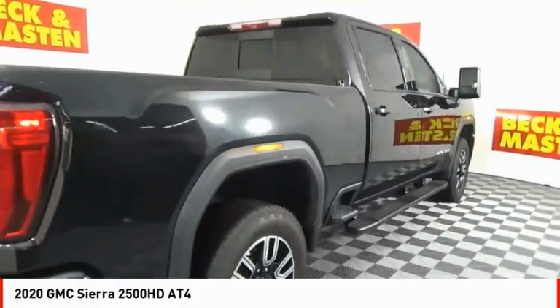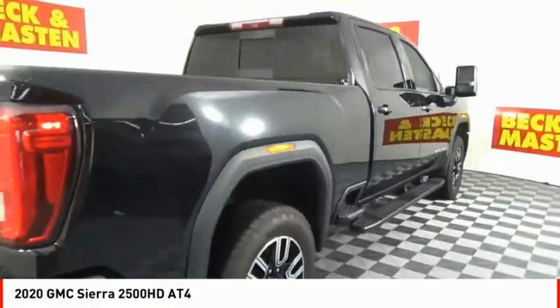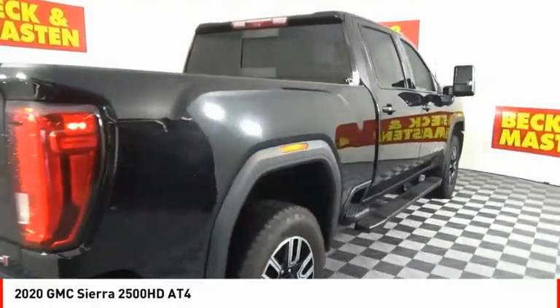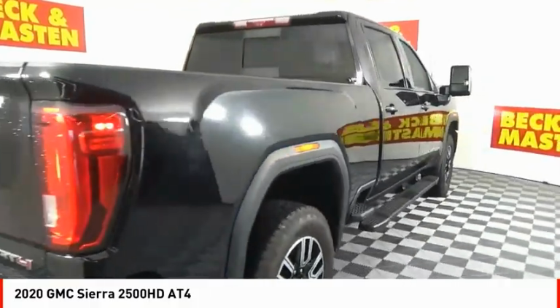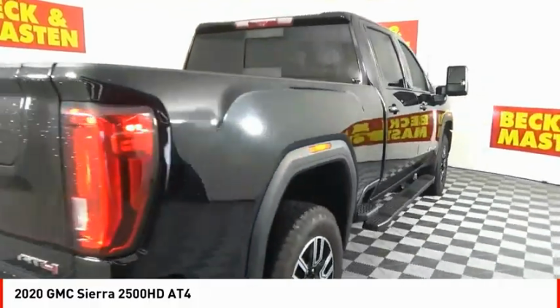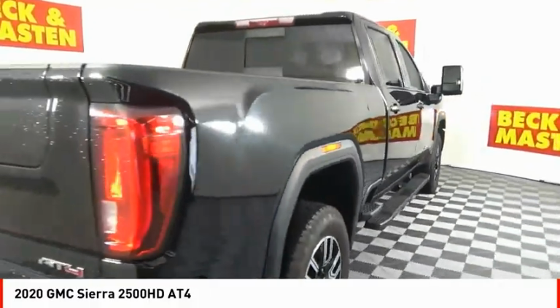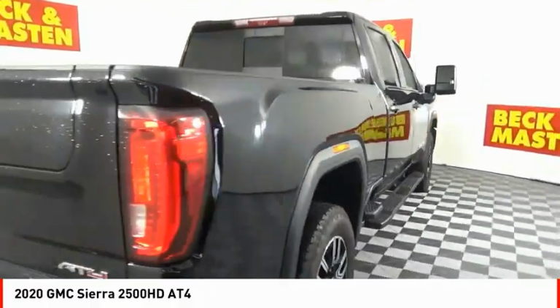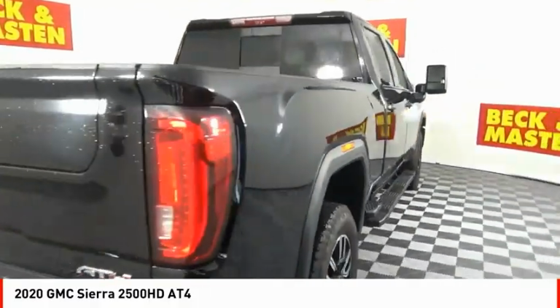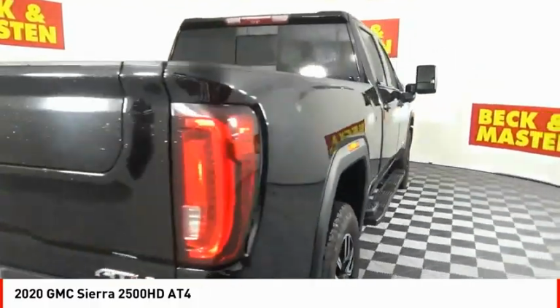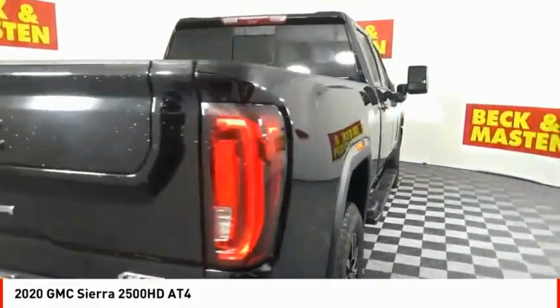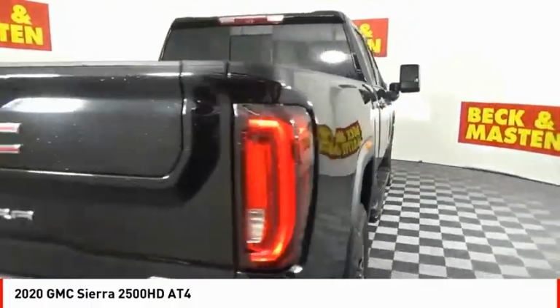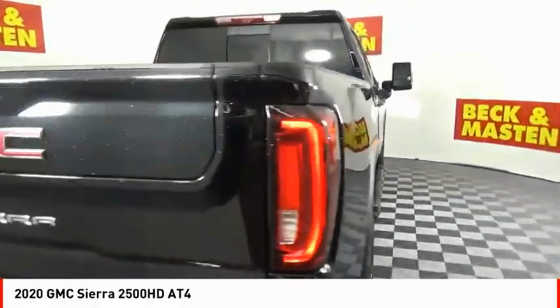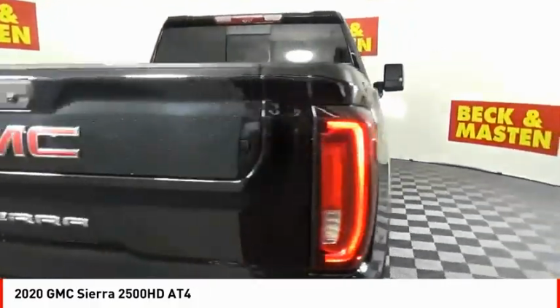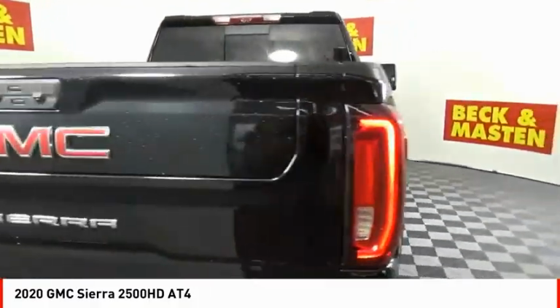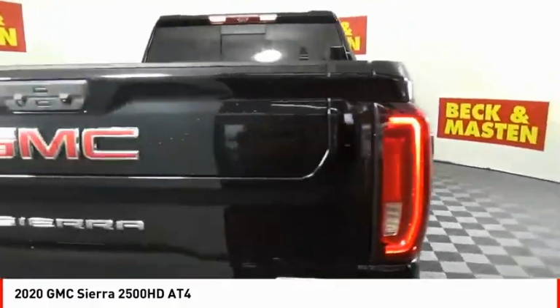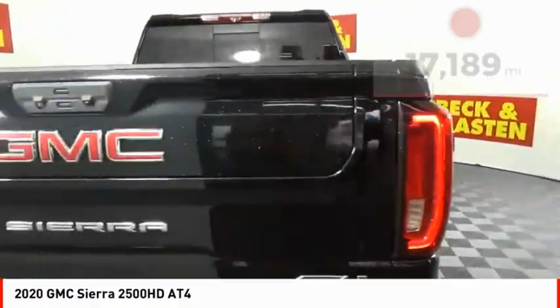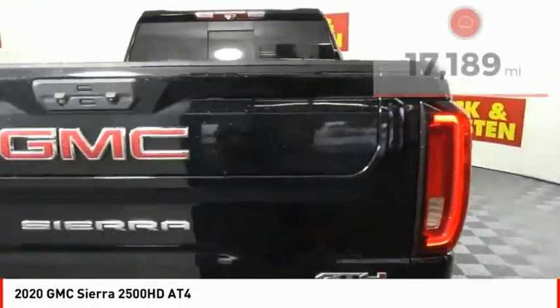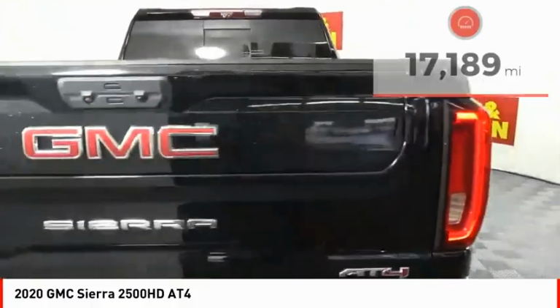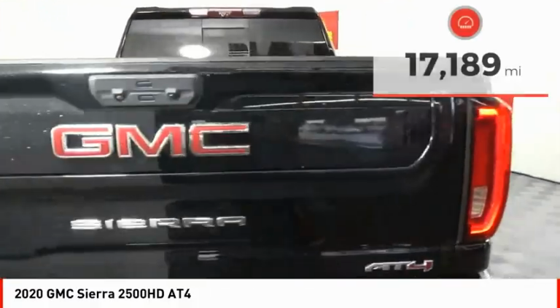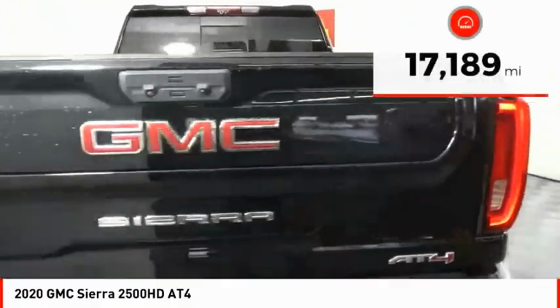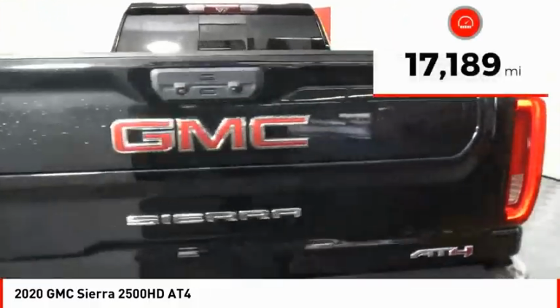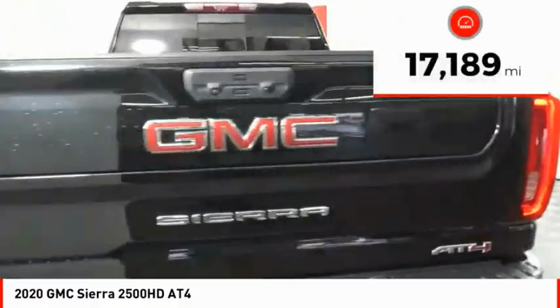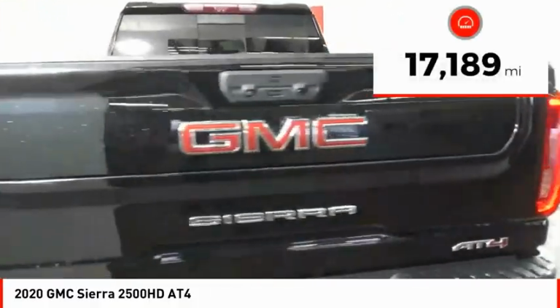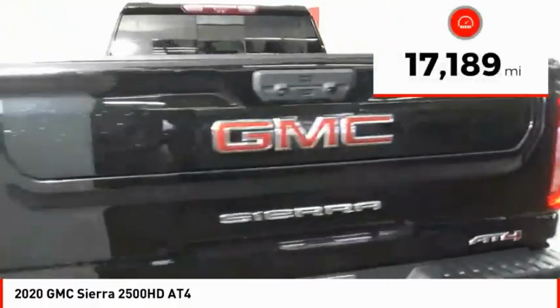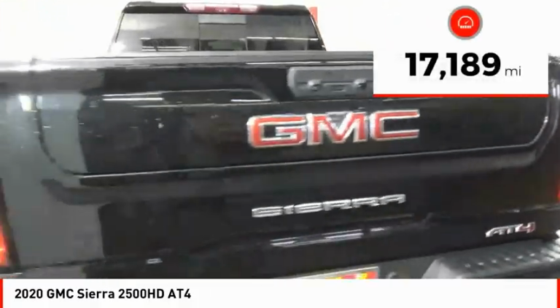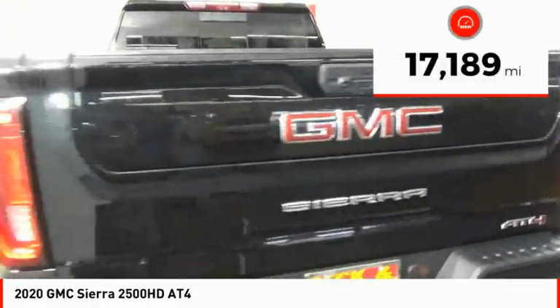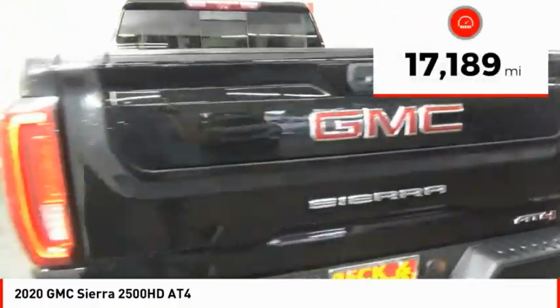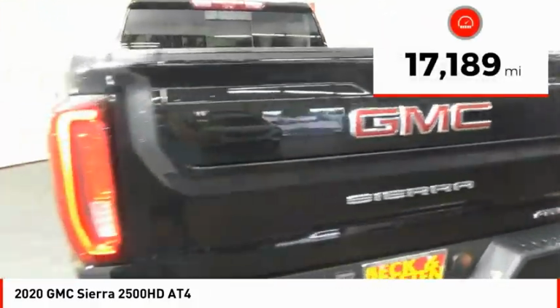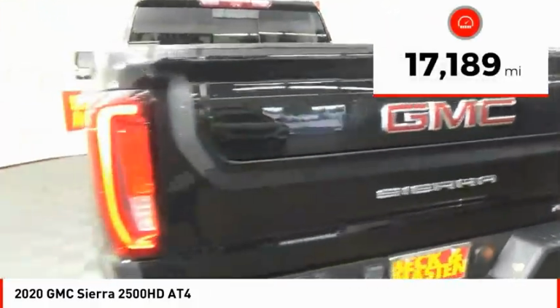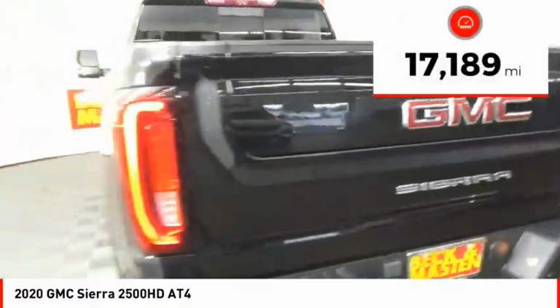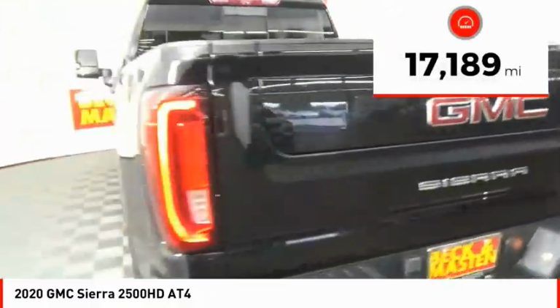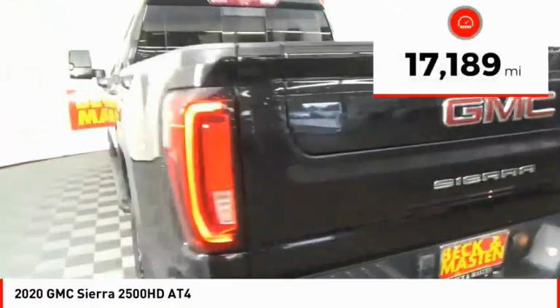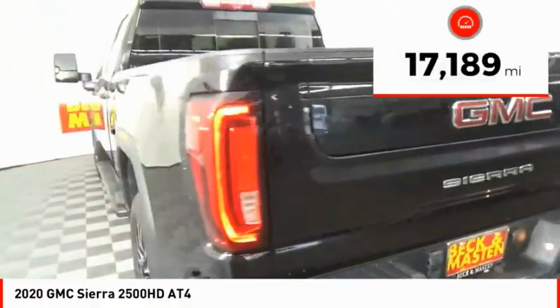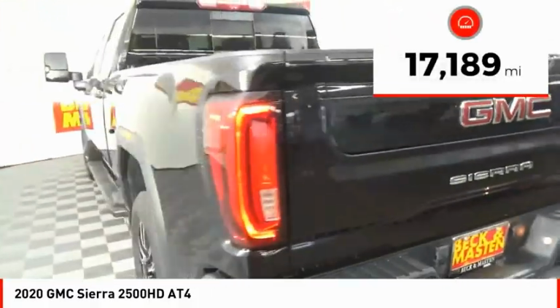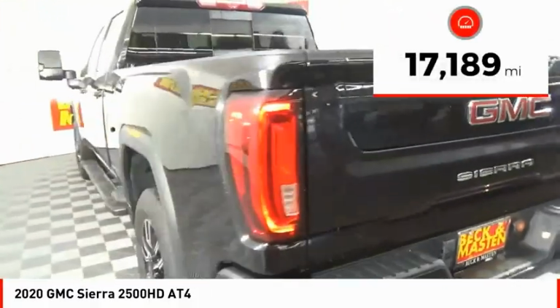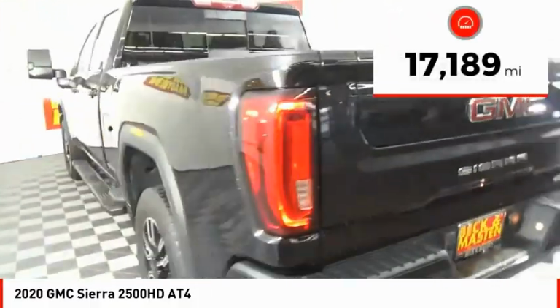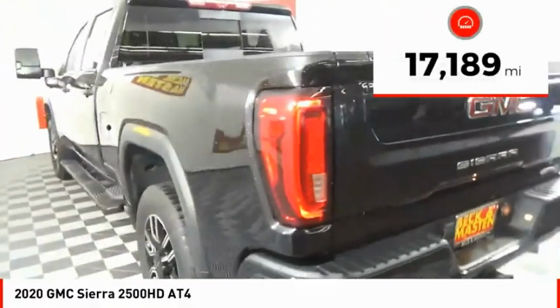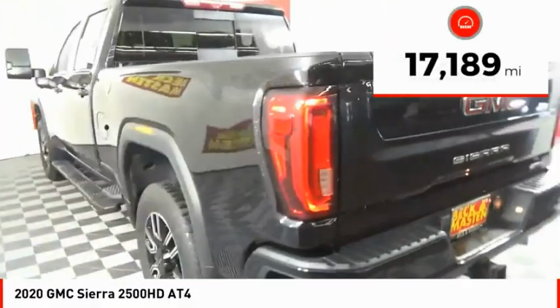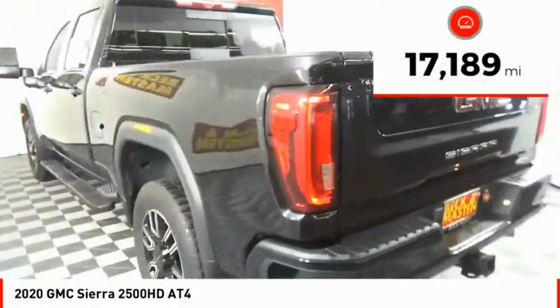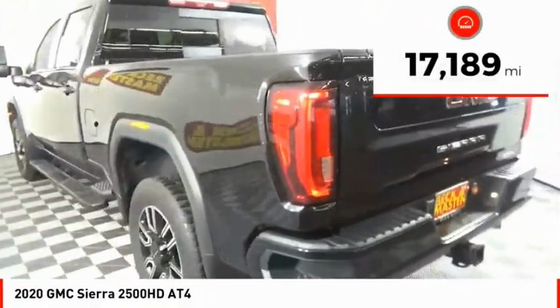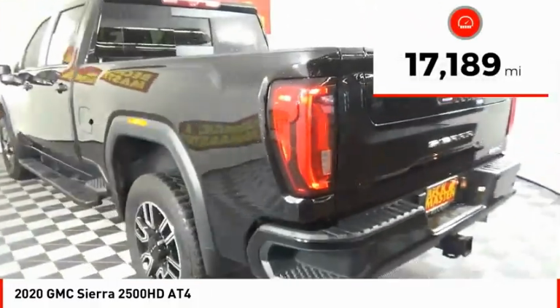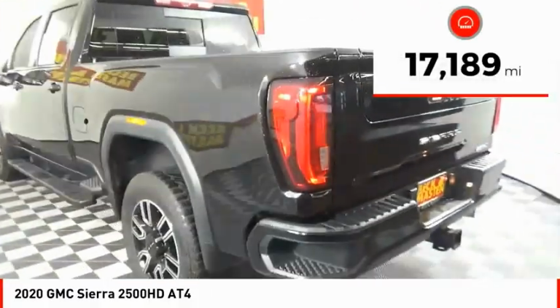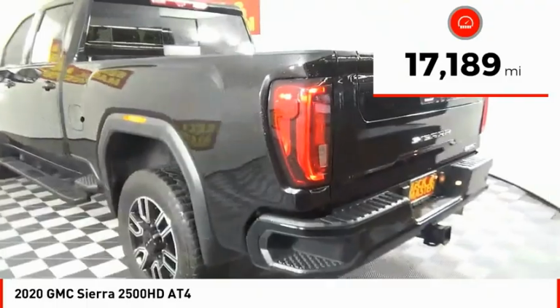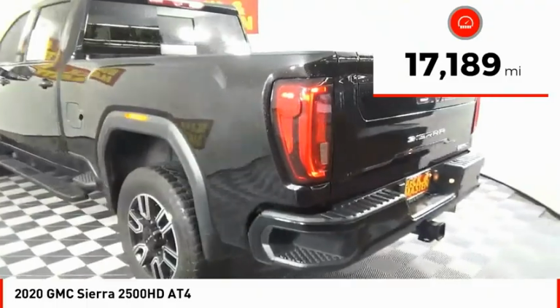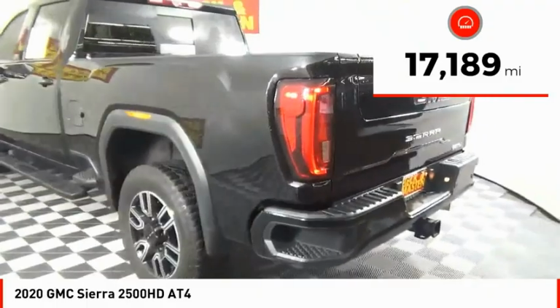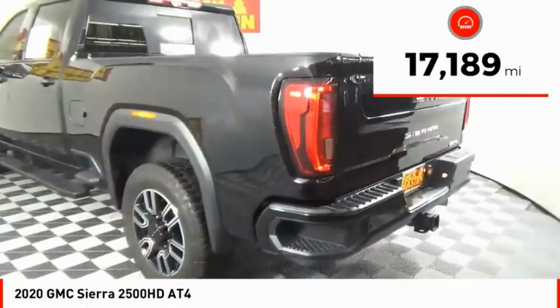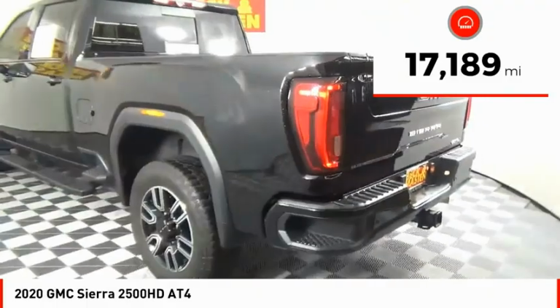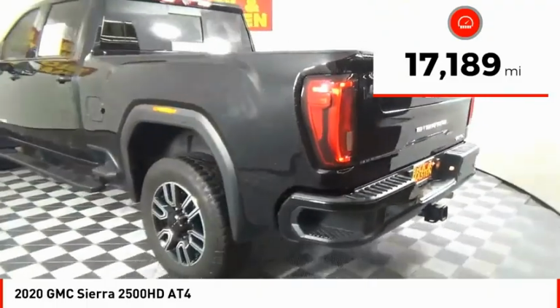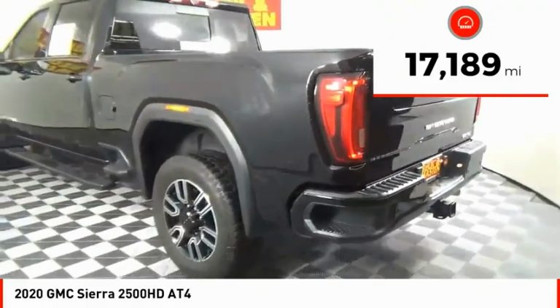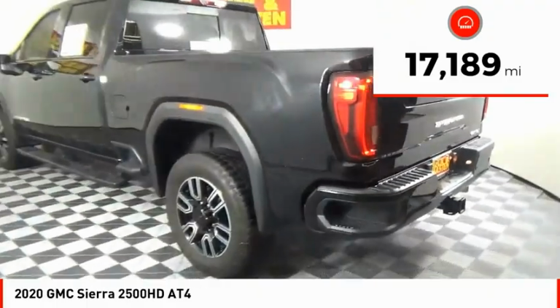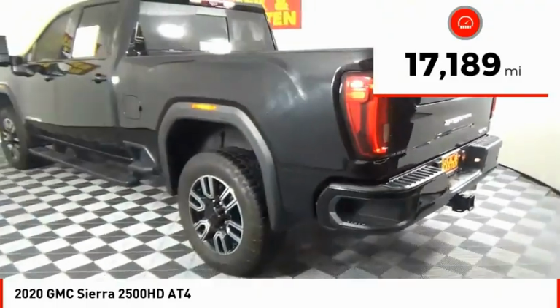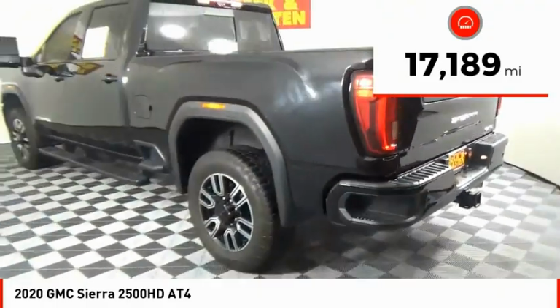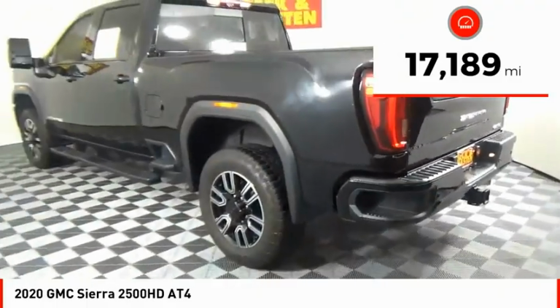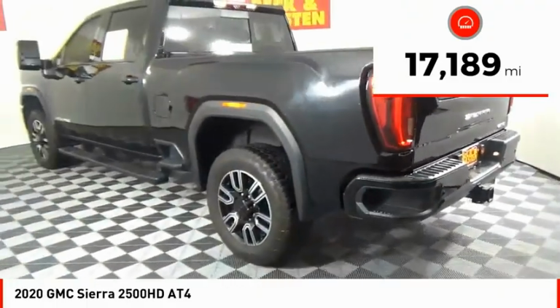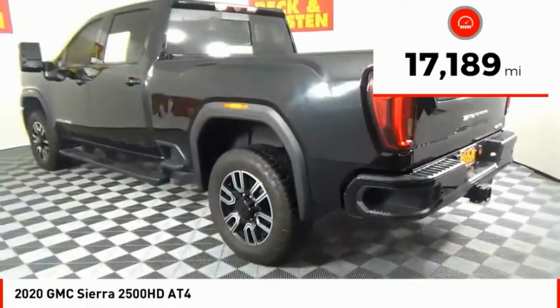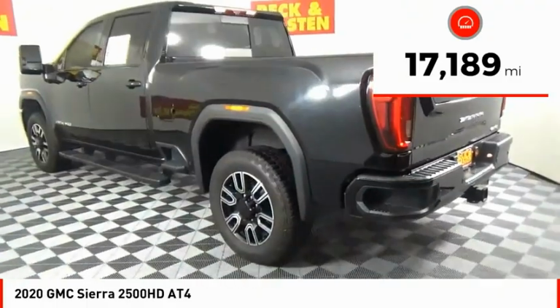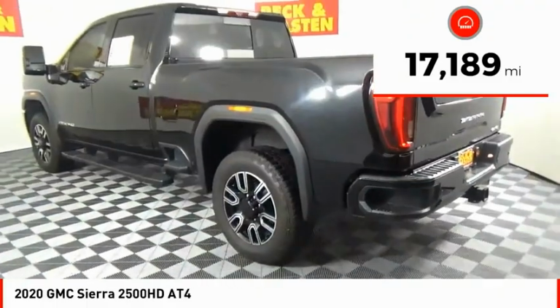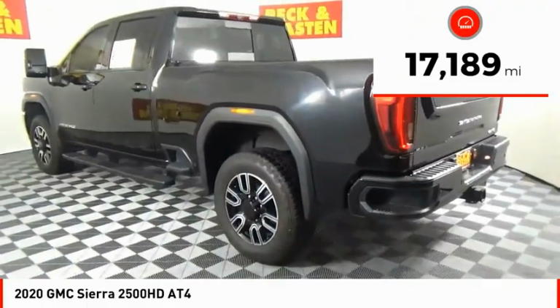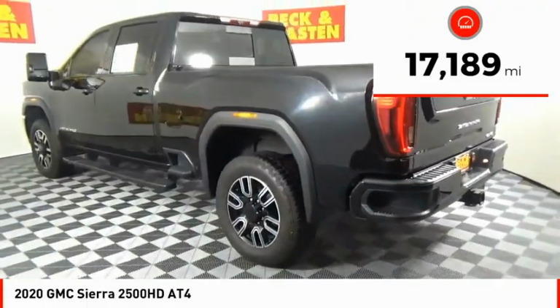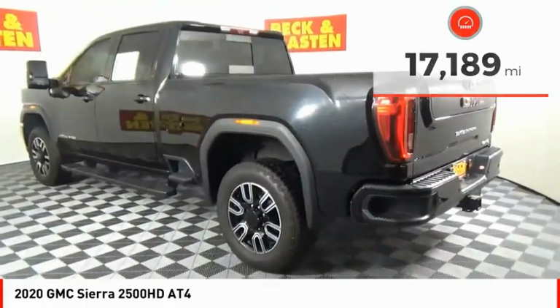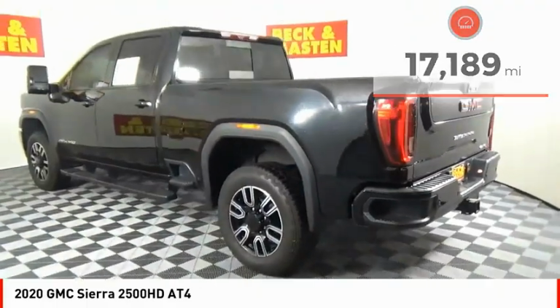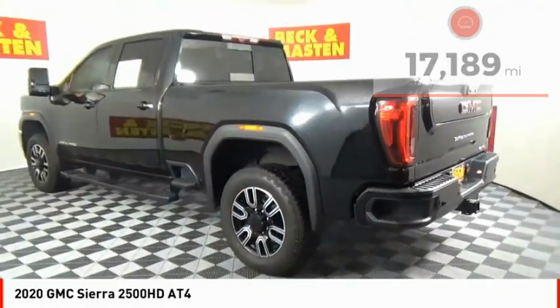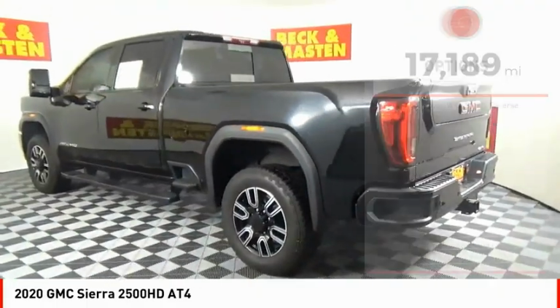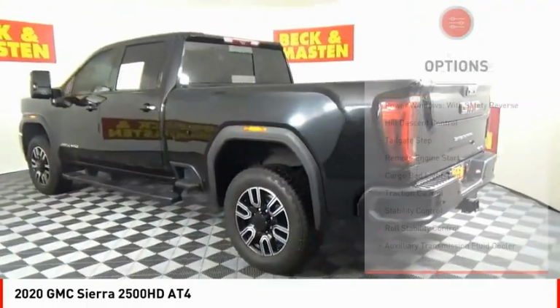No worries here. This vehicle has less than 20,000 miles. Here are some of this vehicle's great options.